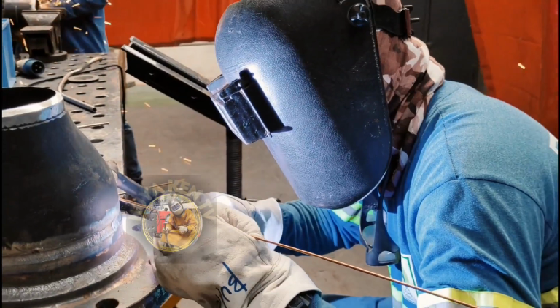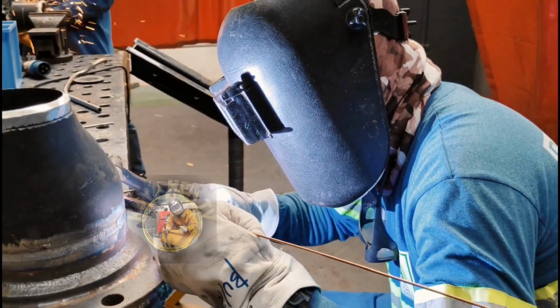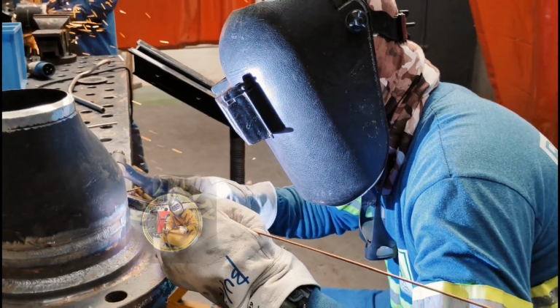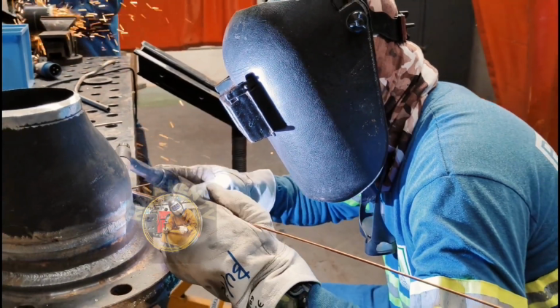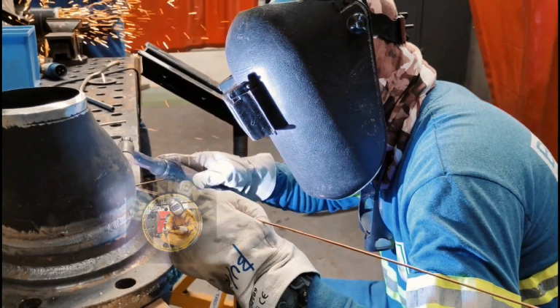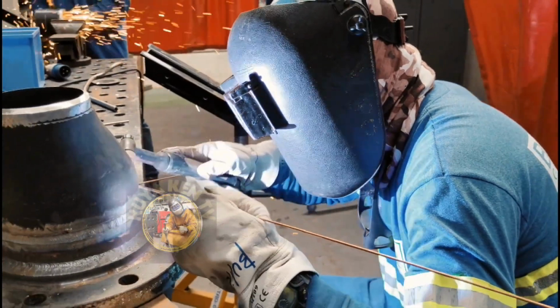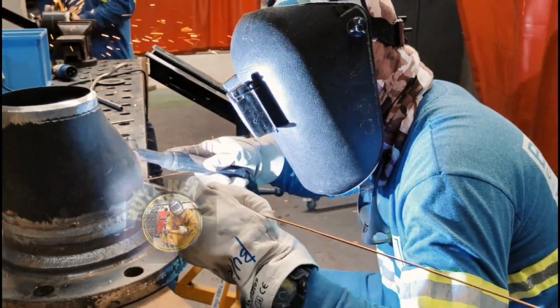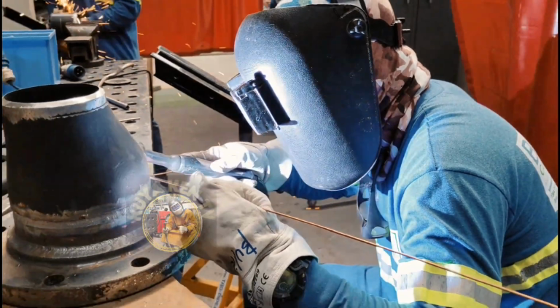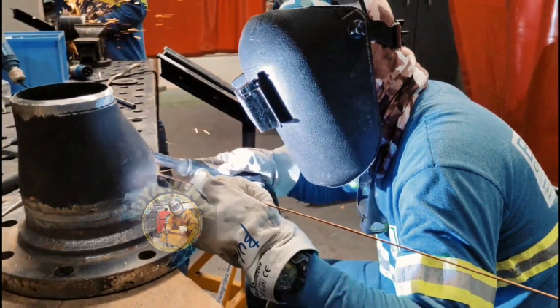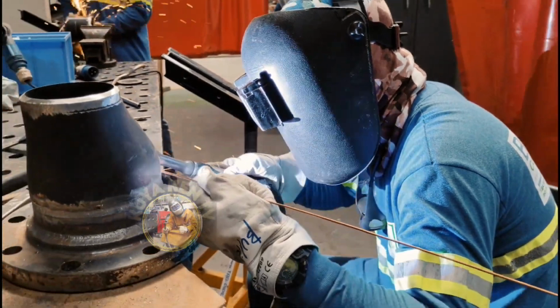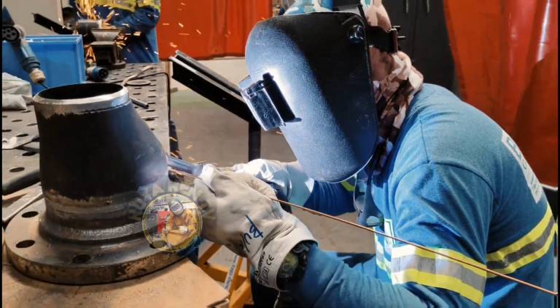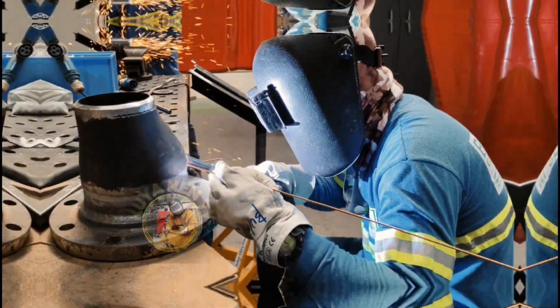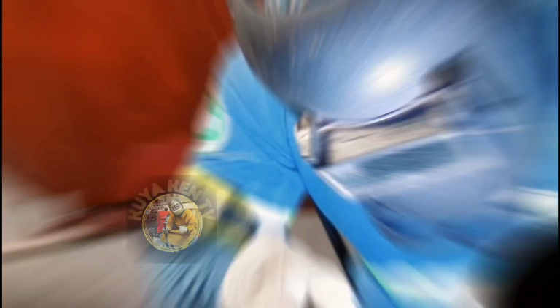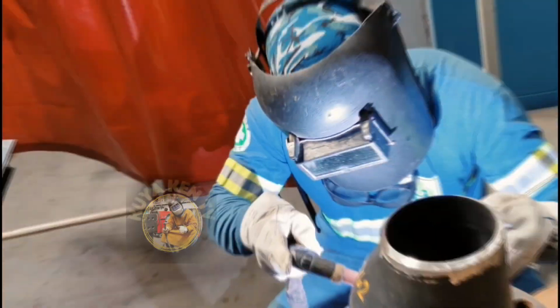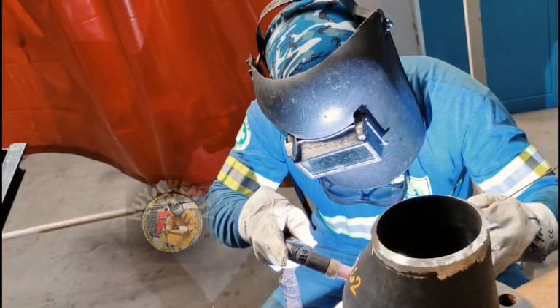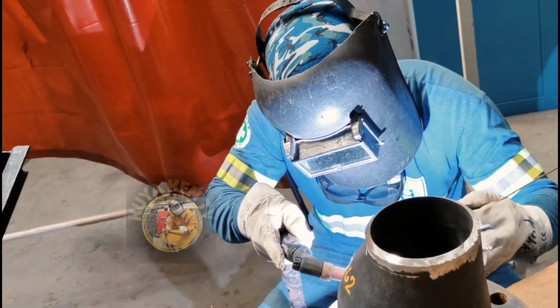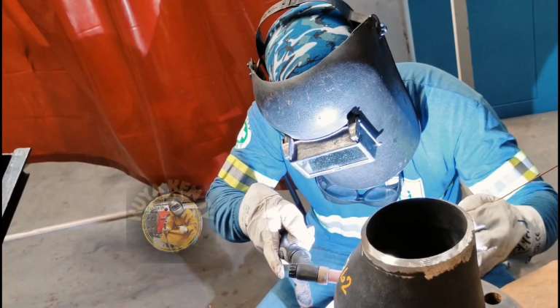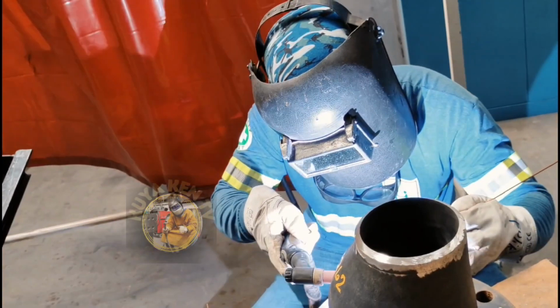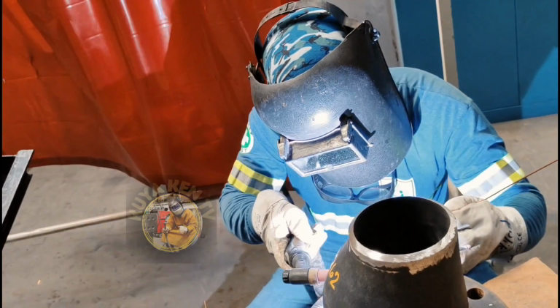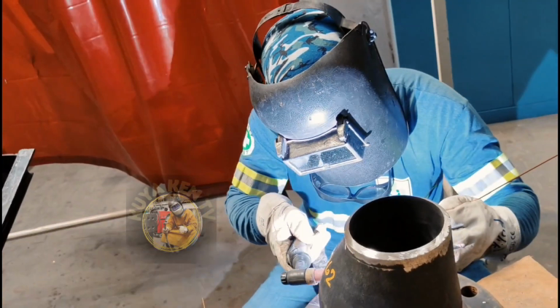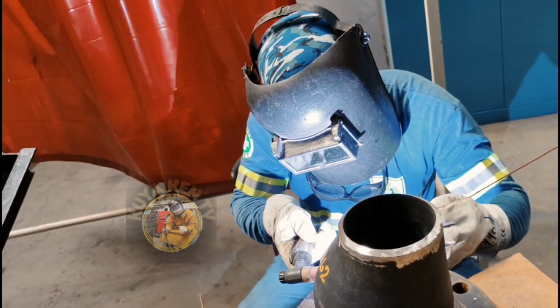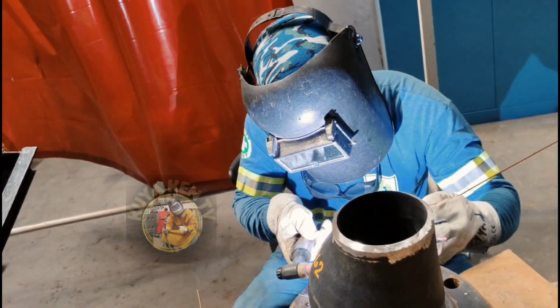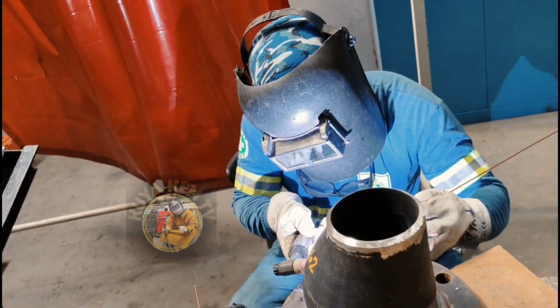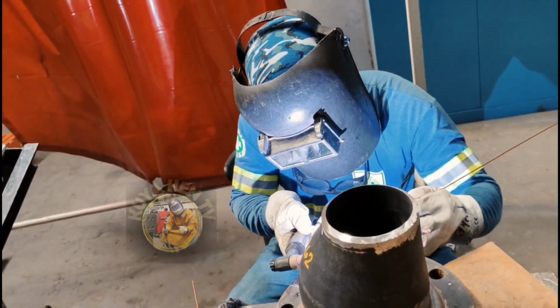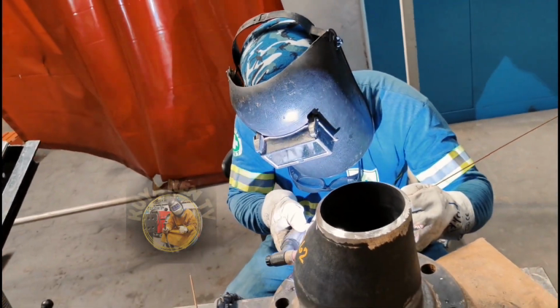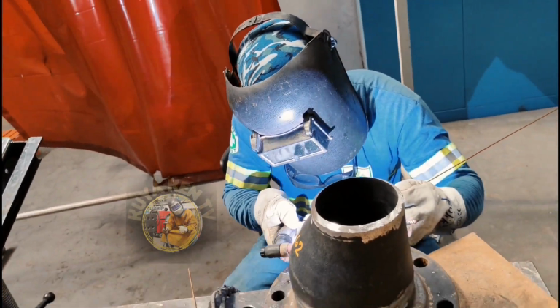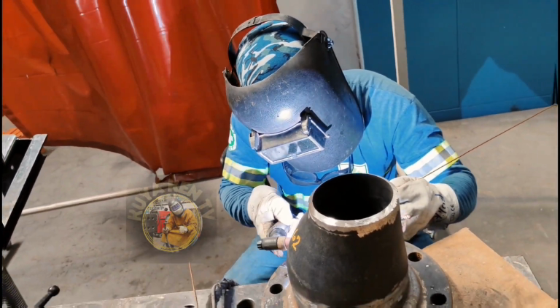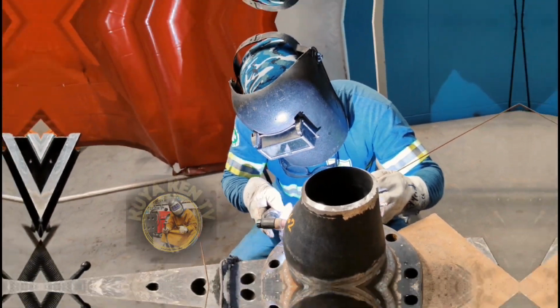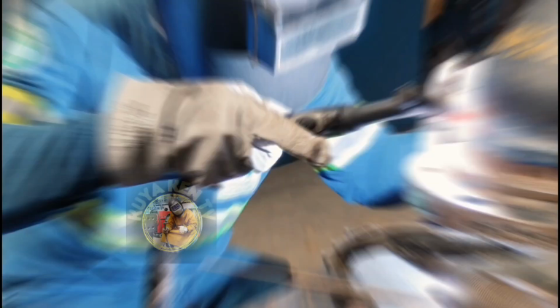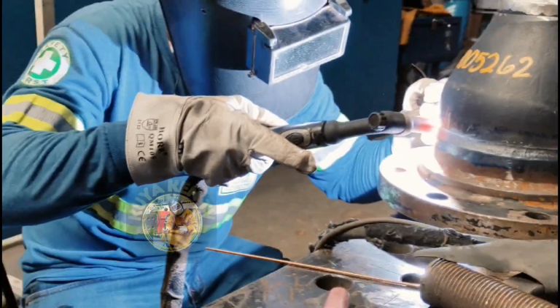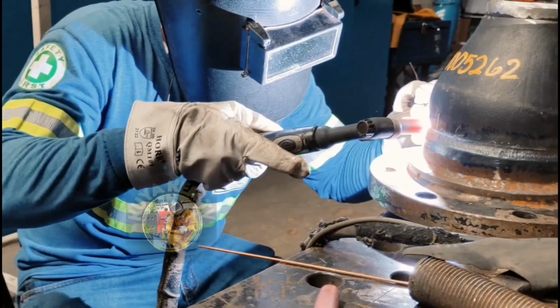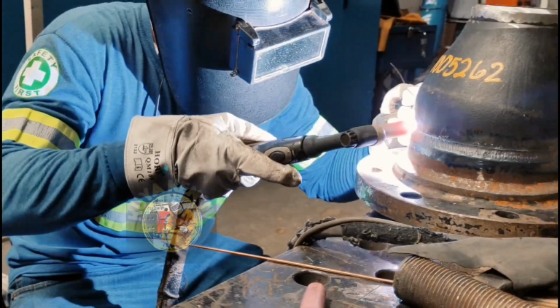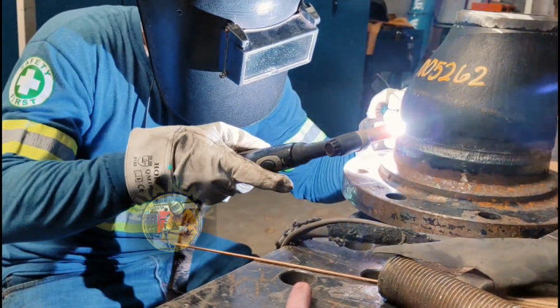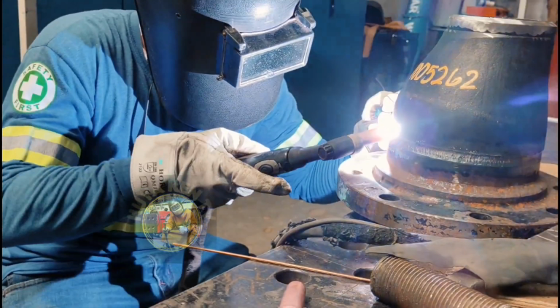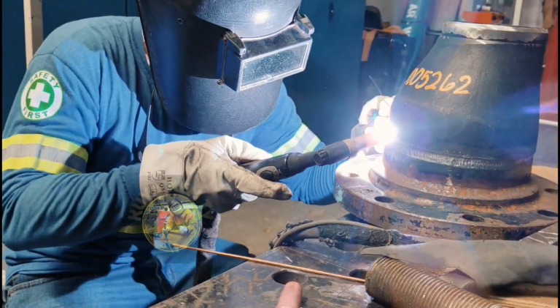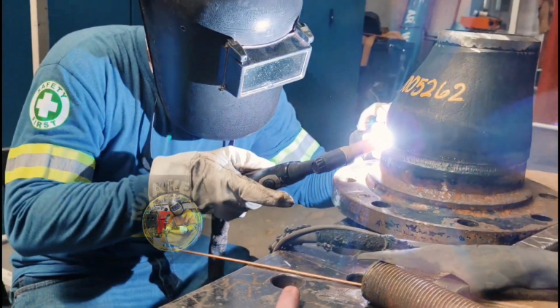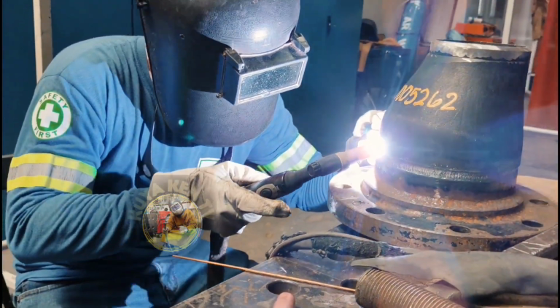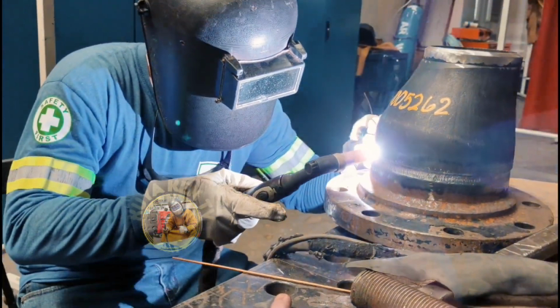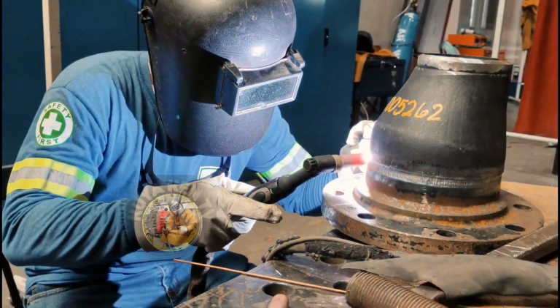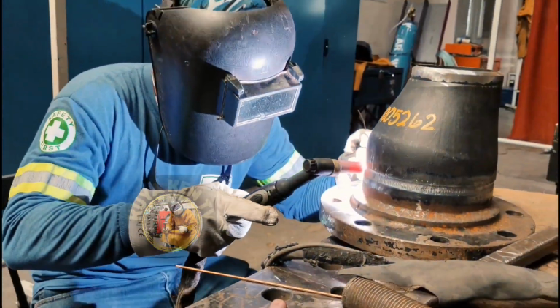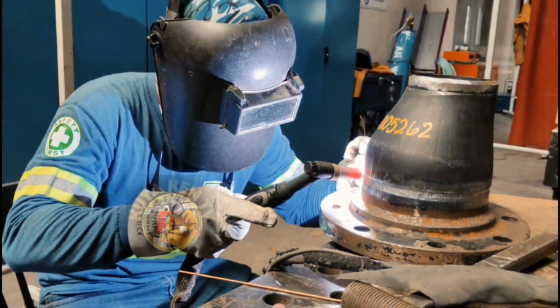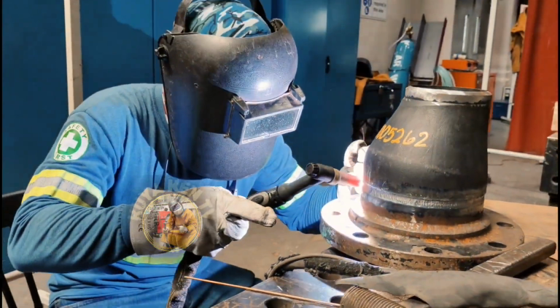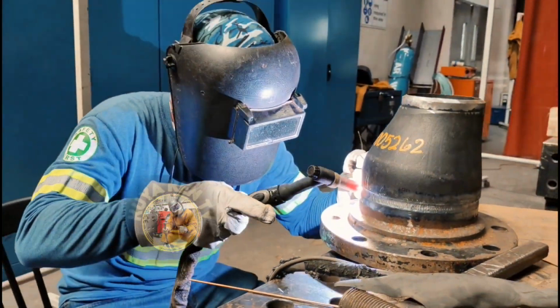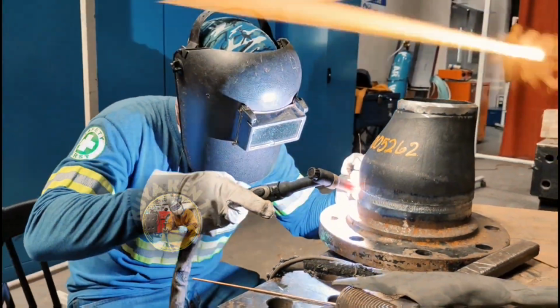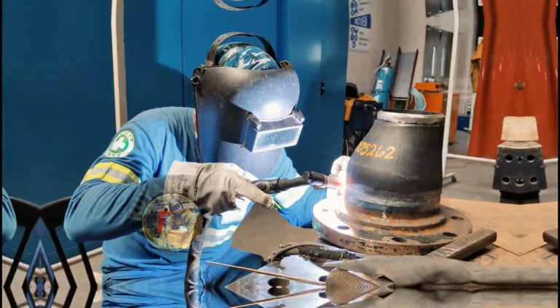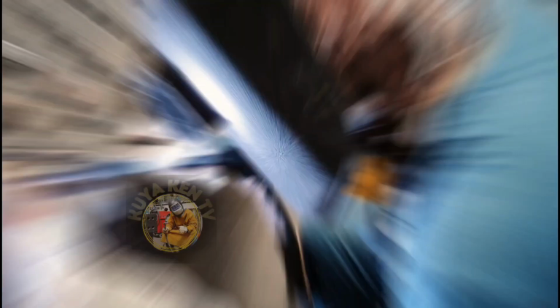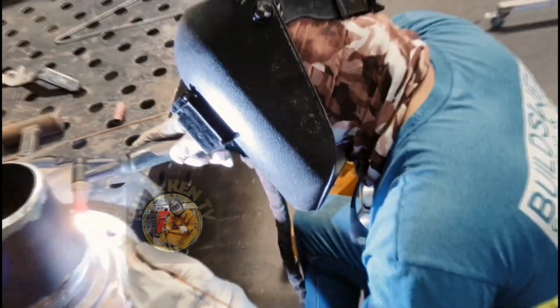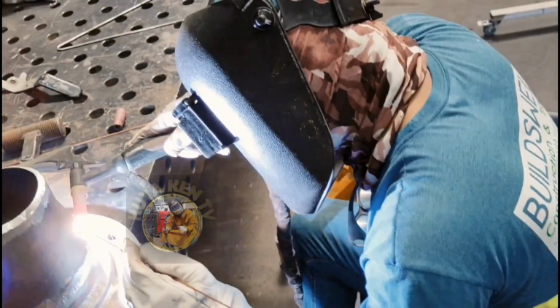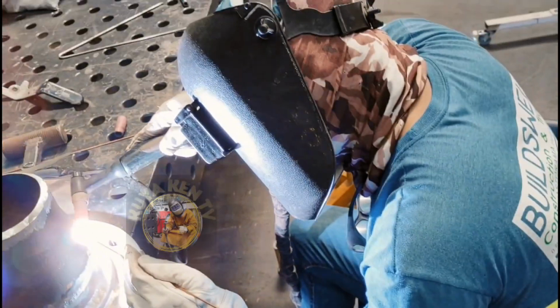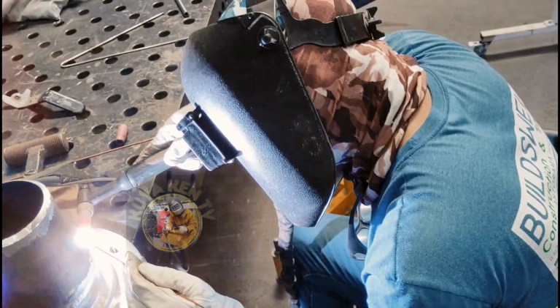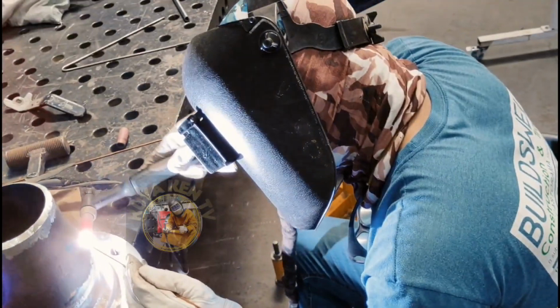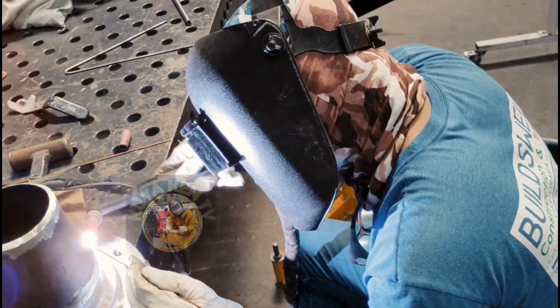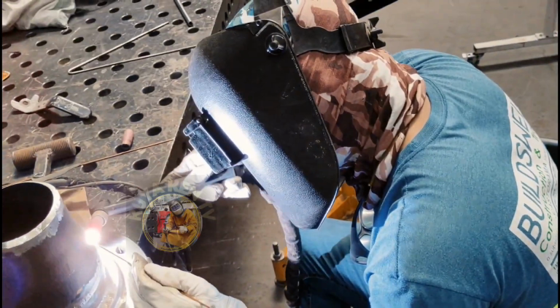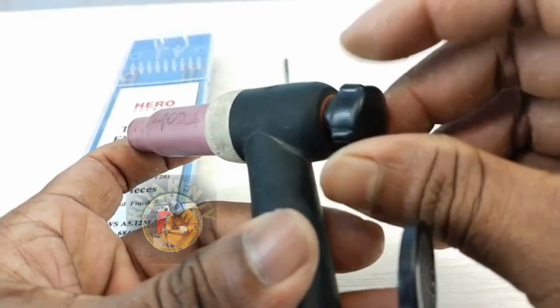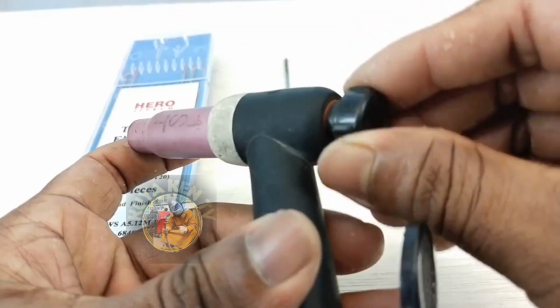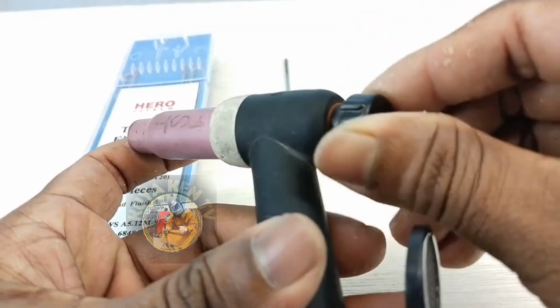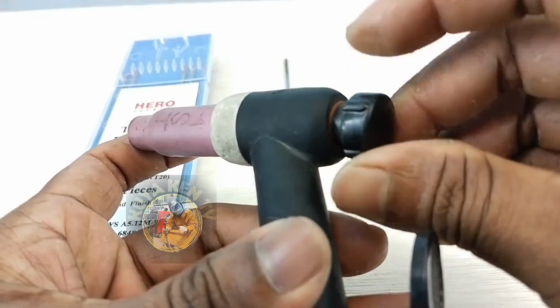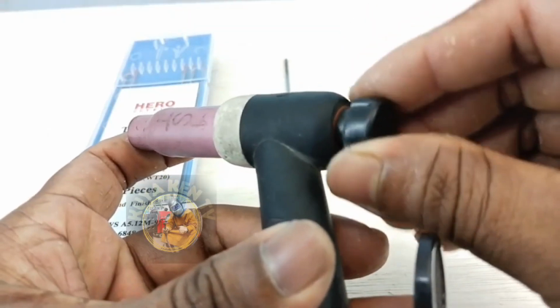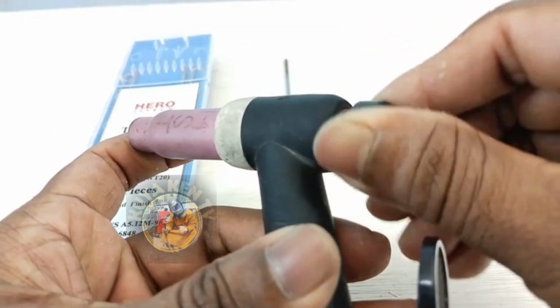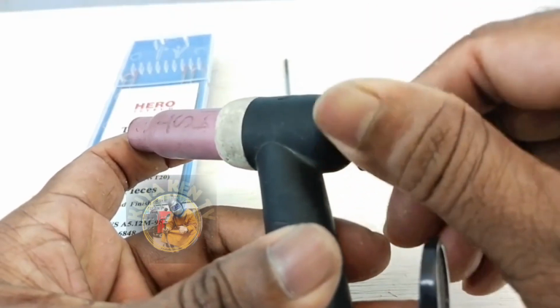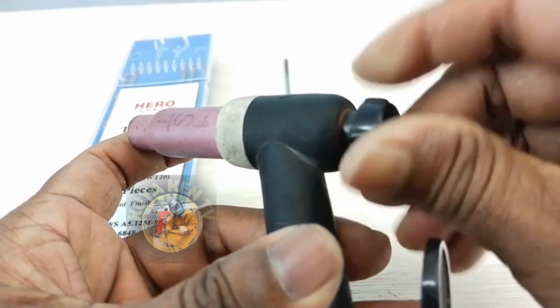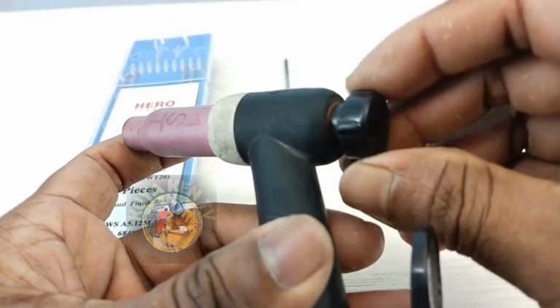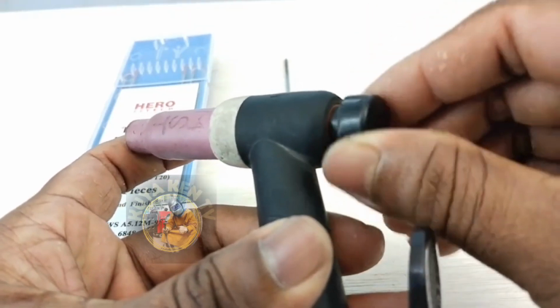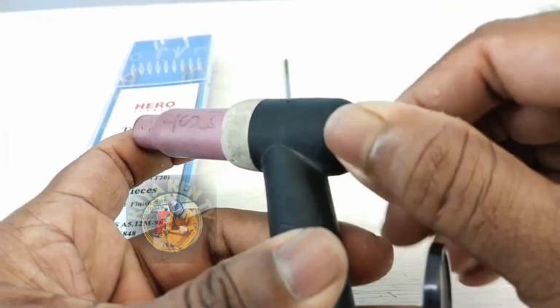TIG is a useful welding process for welding wagons, bike frames, lawn mowers, door handles, fenders, and more.